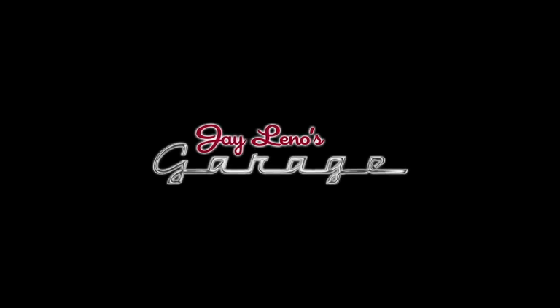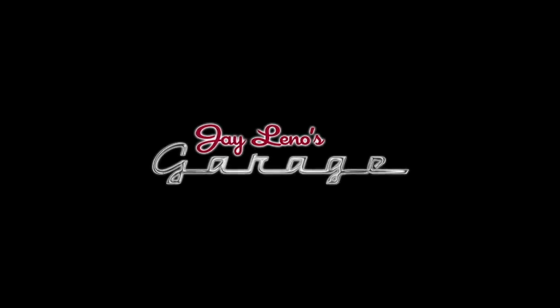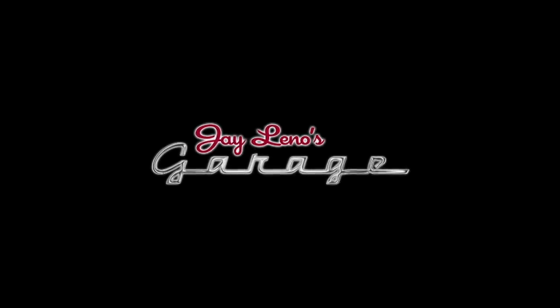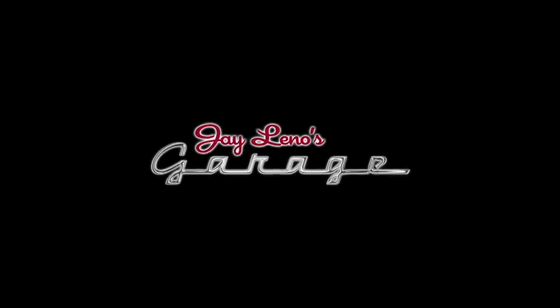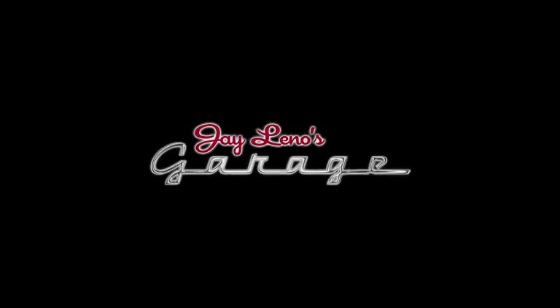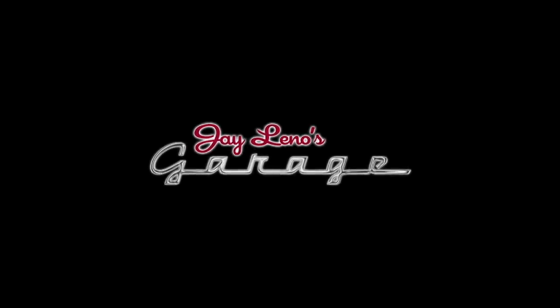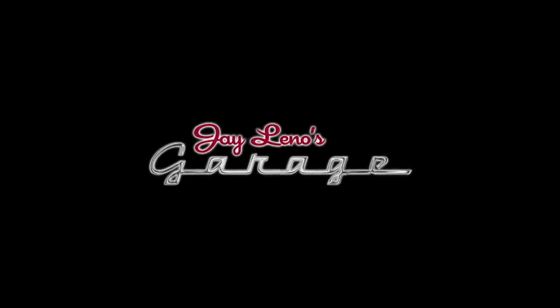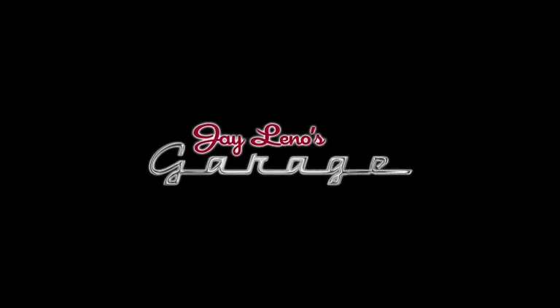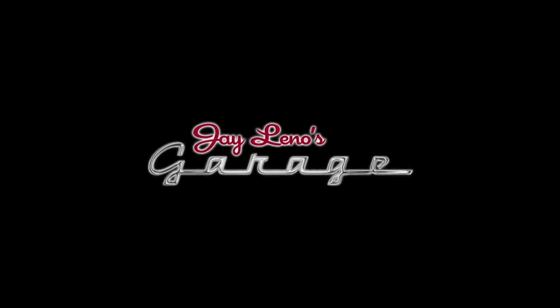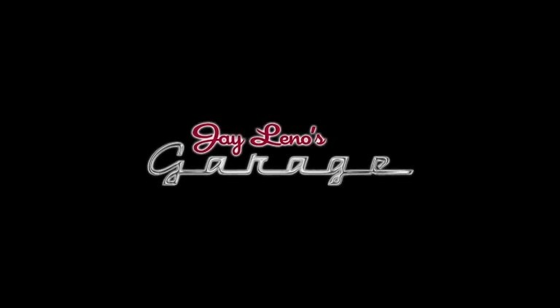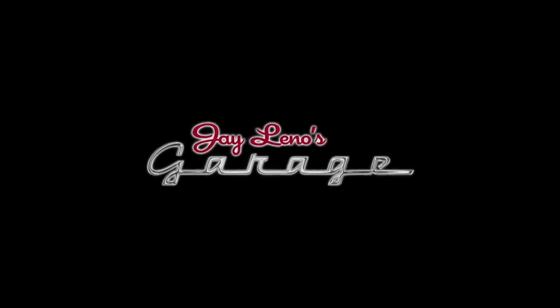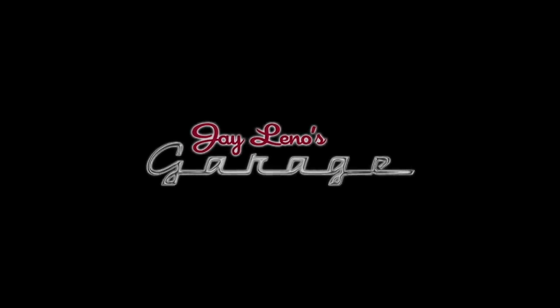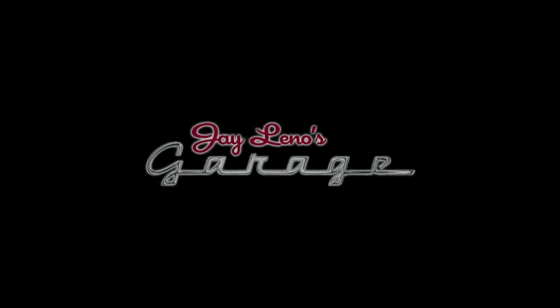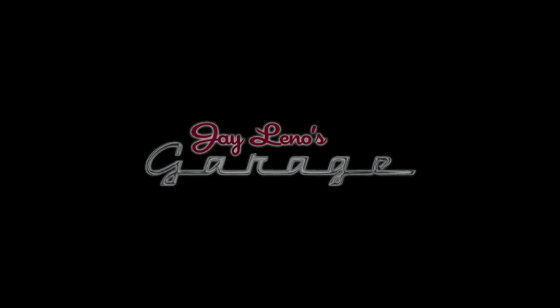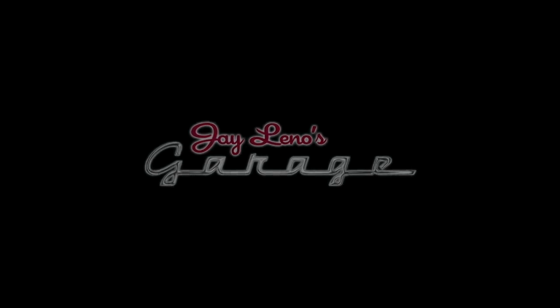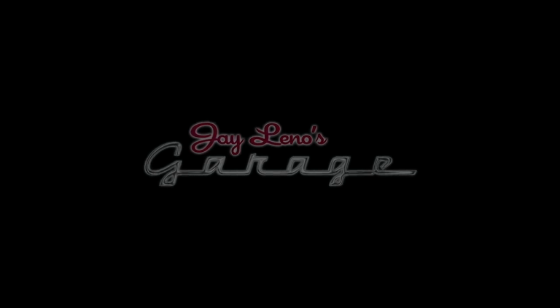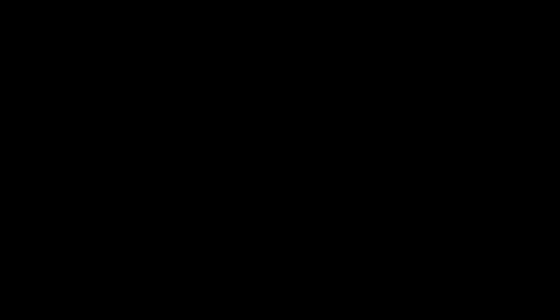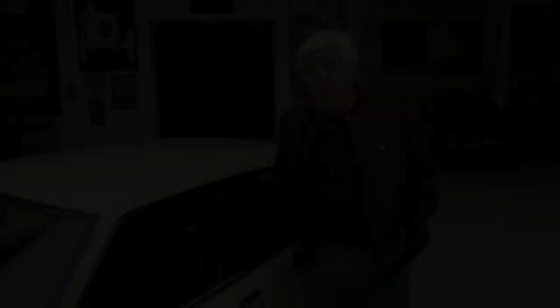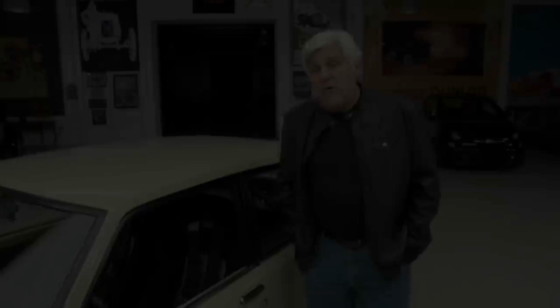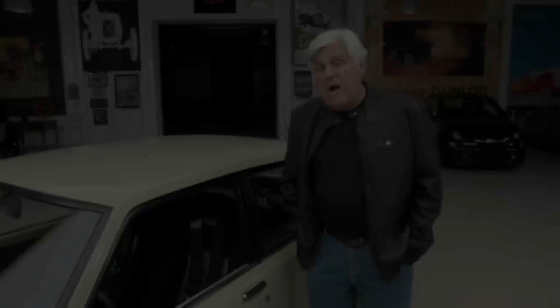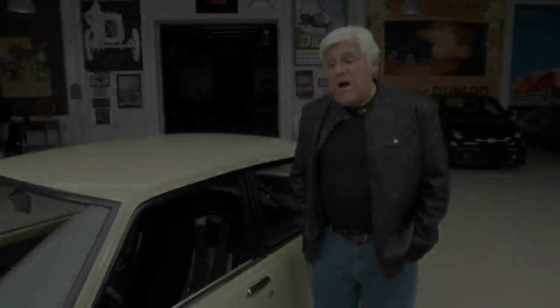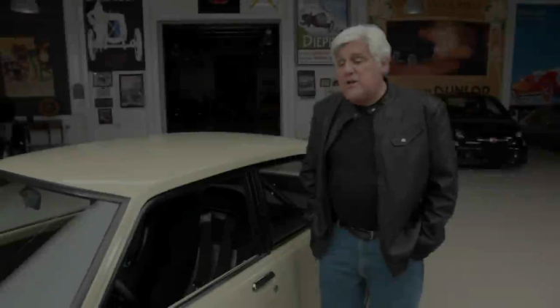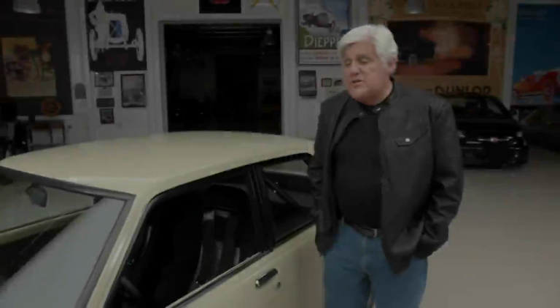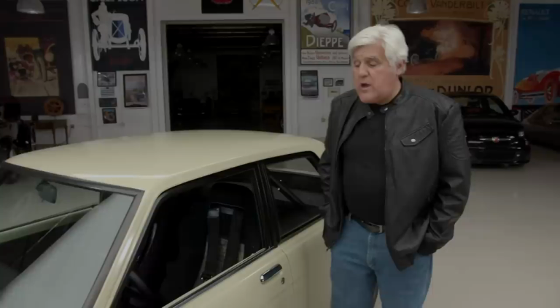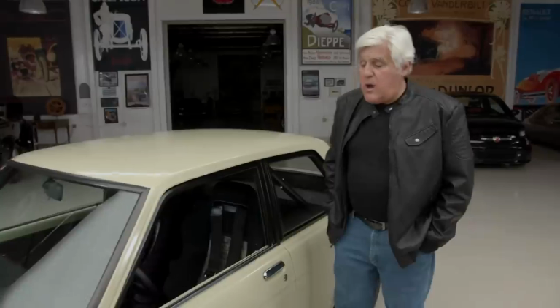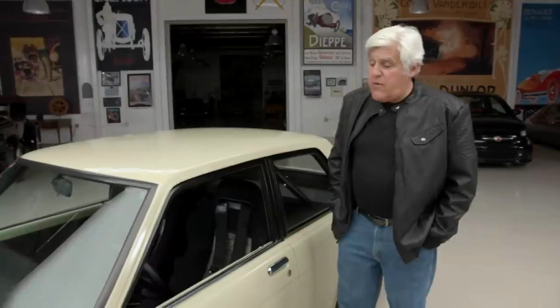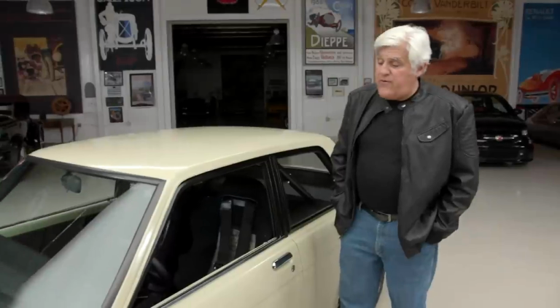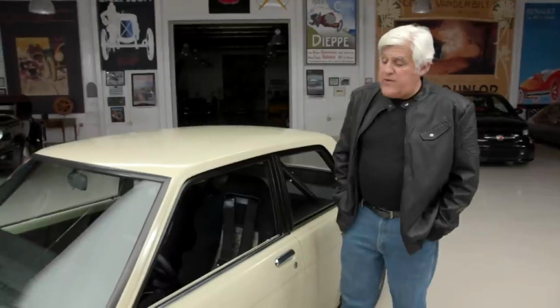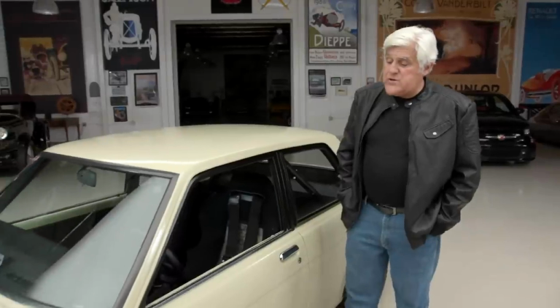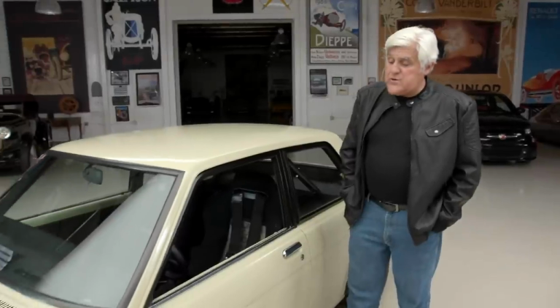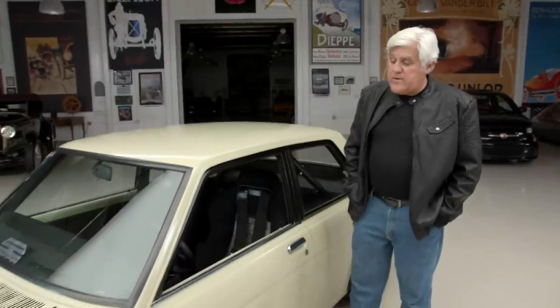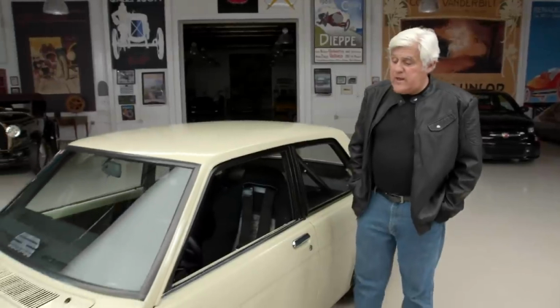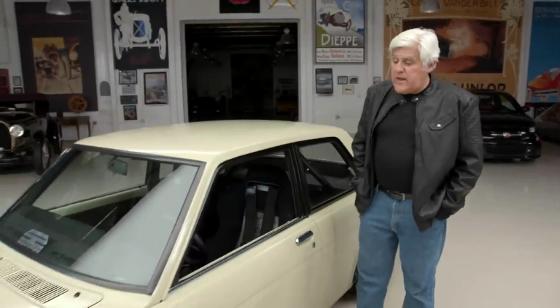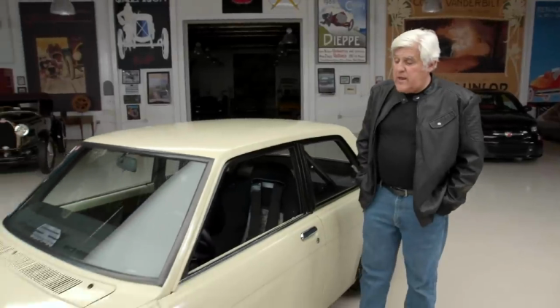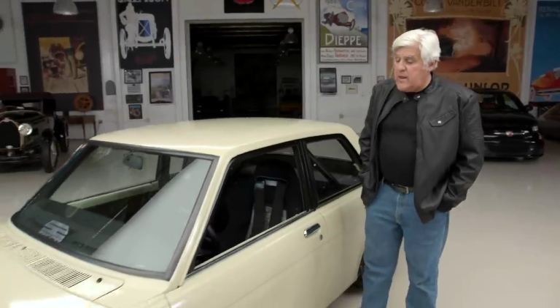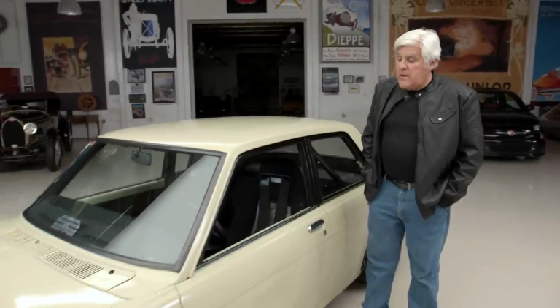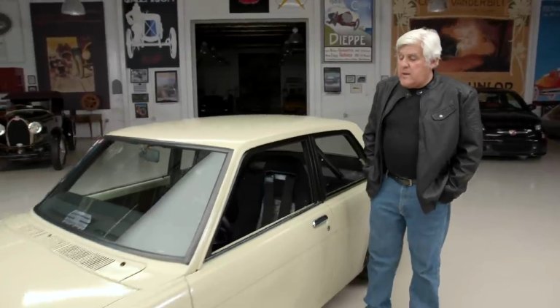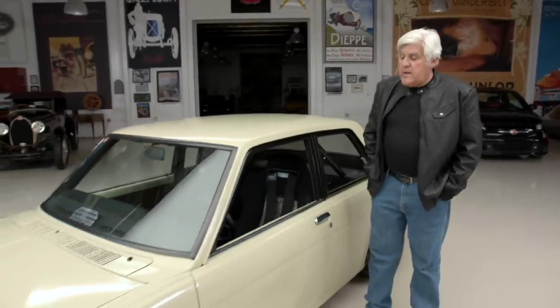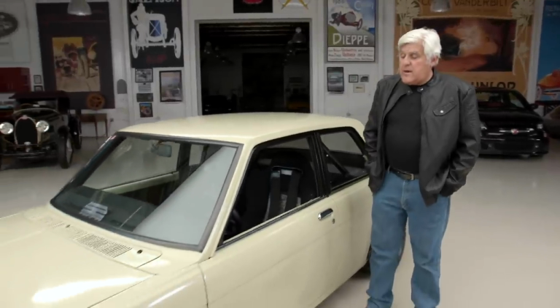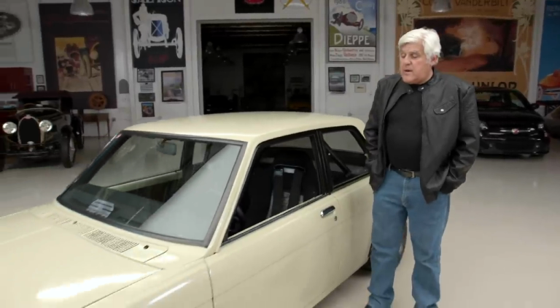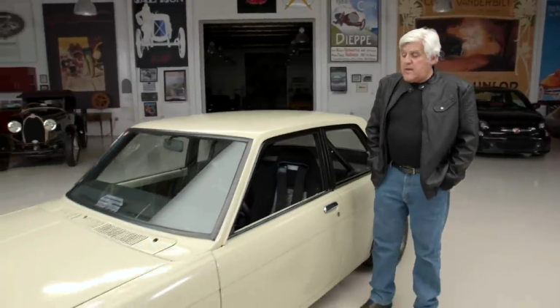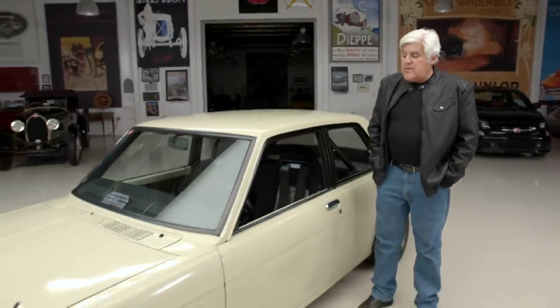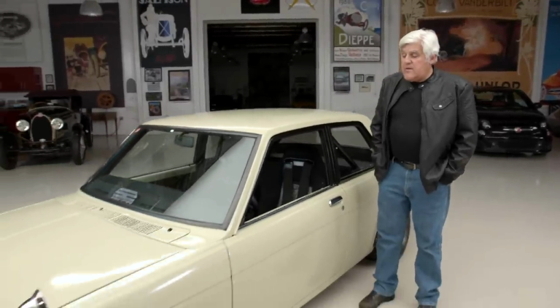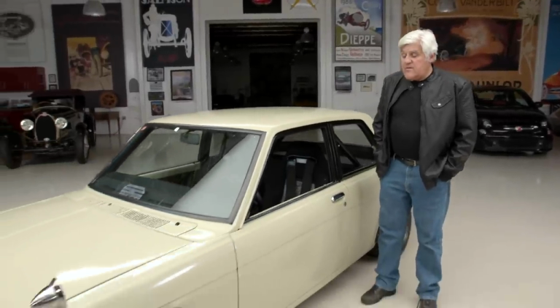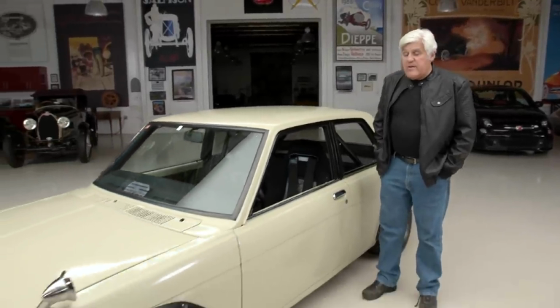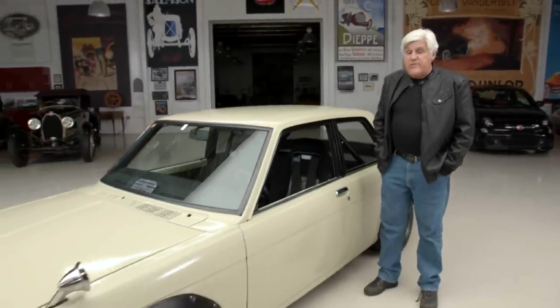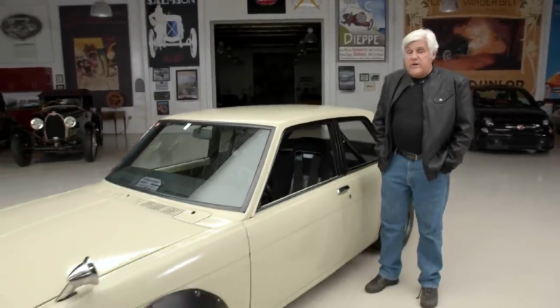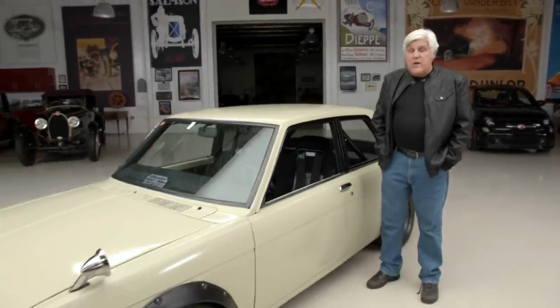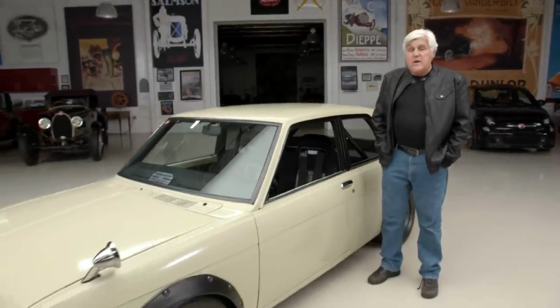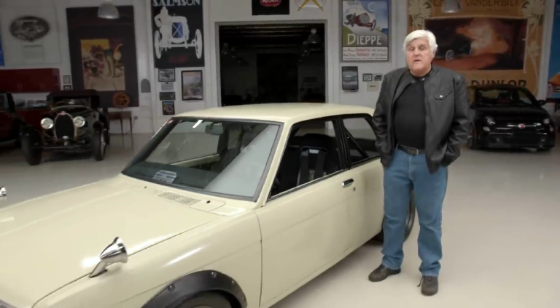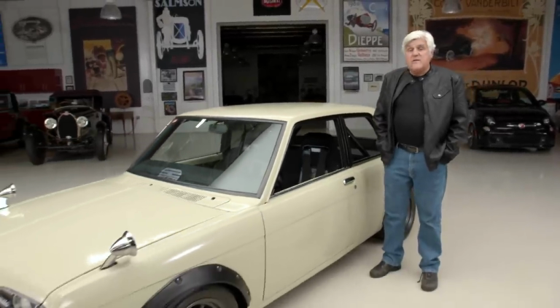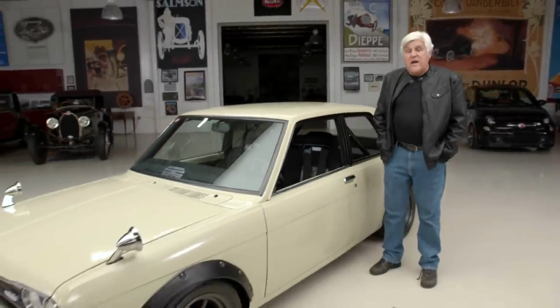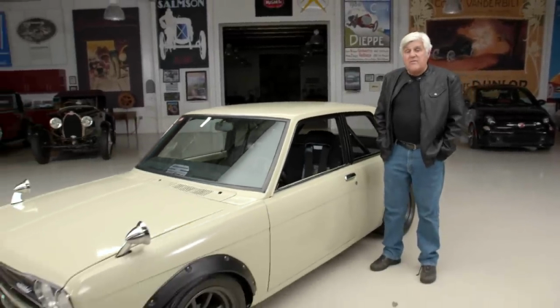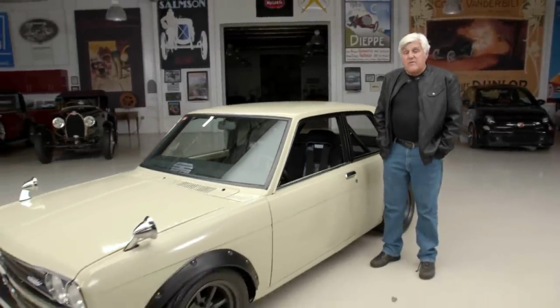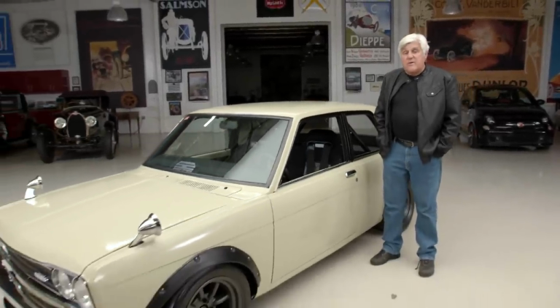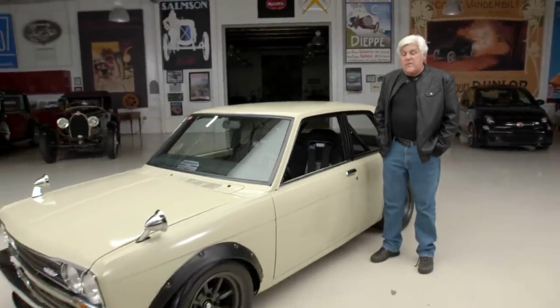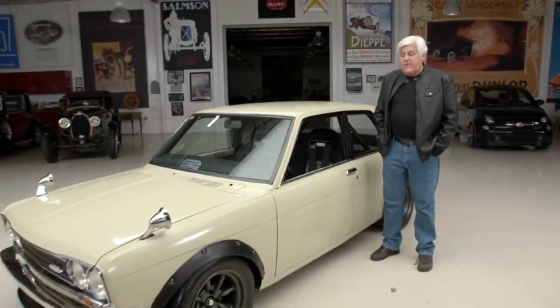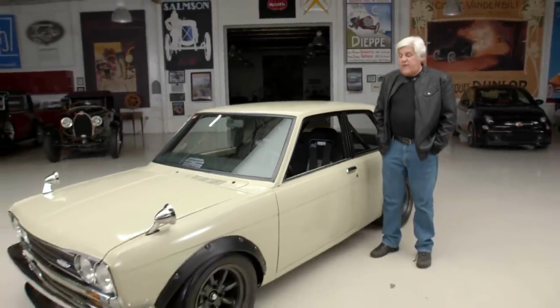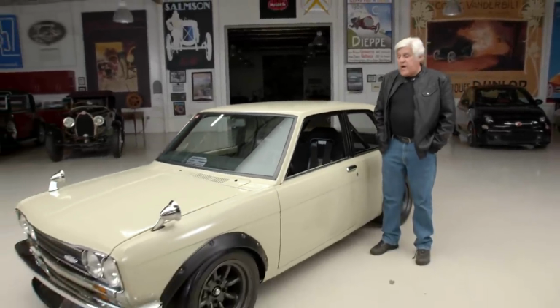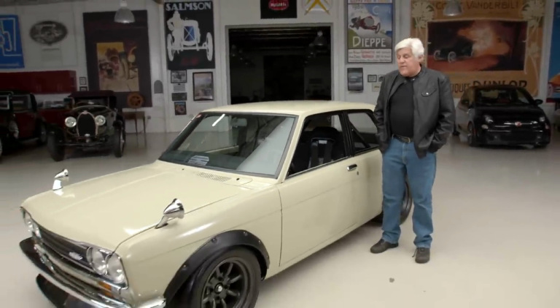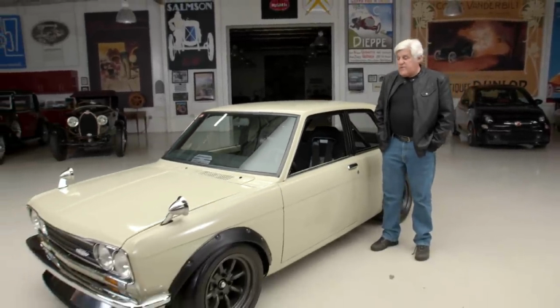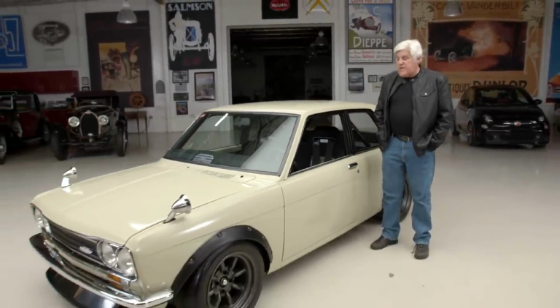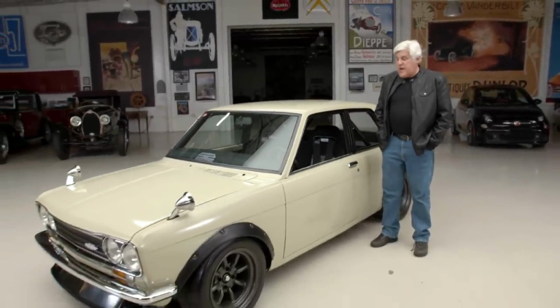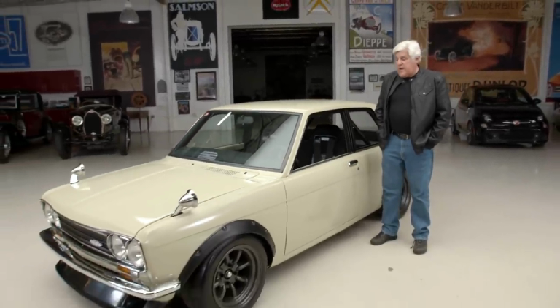Welcome to another episode of Jay Leno's Garage. The car we're featuring today: a 1970 Datsun 510.